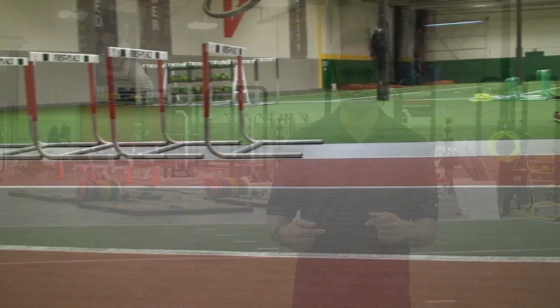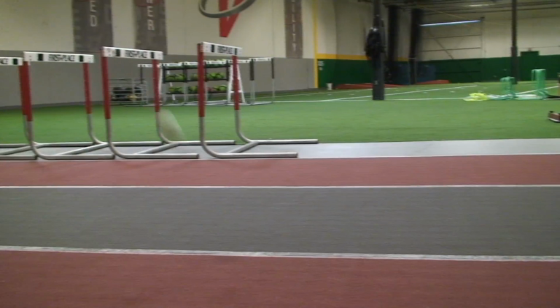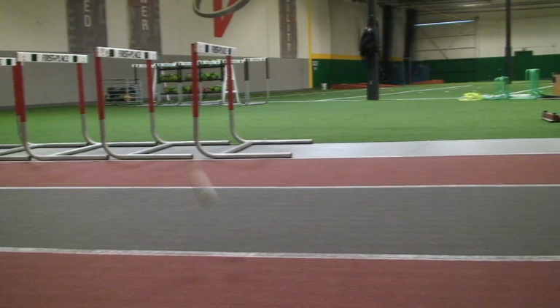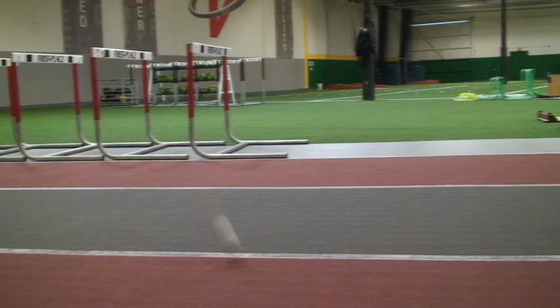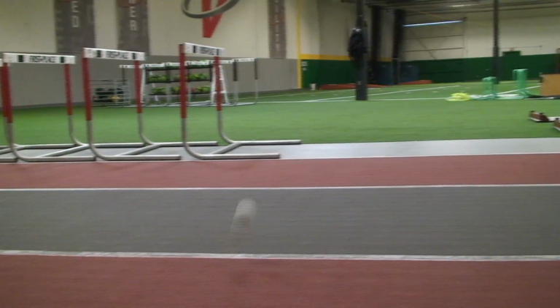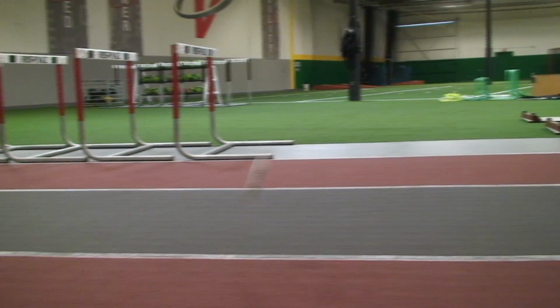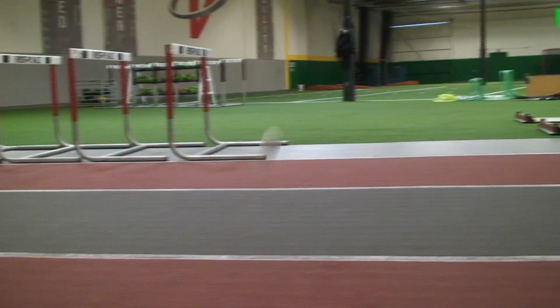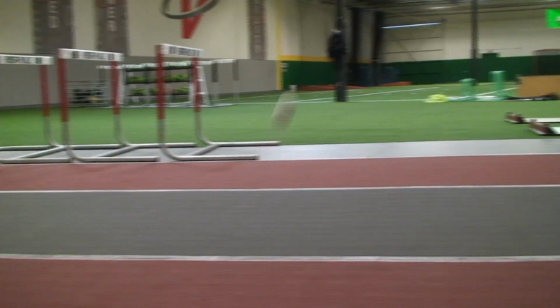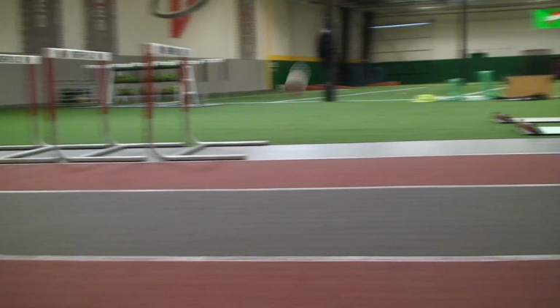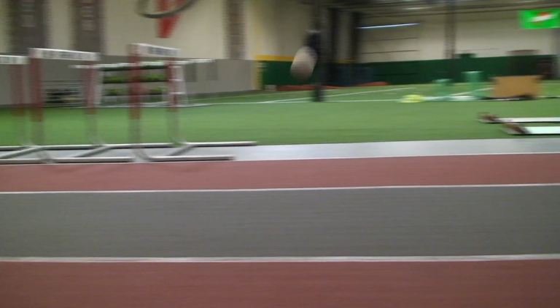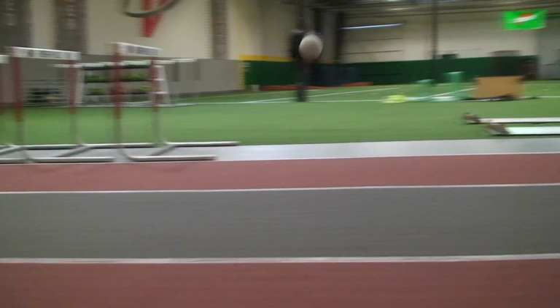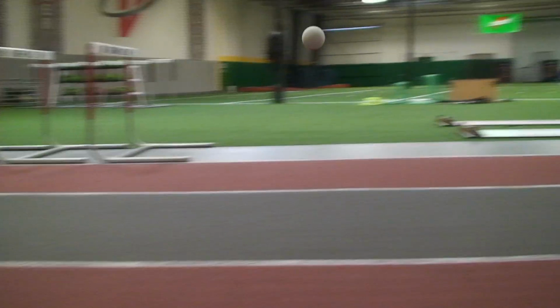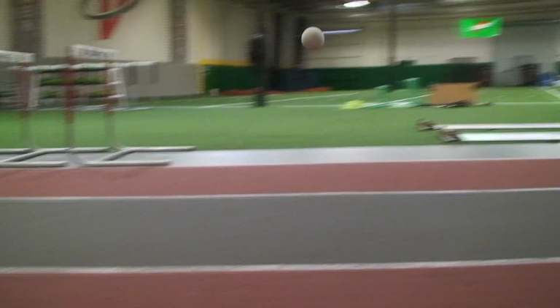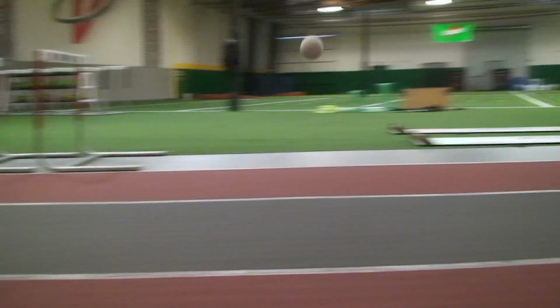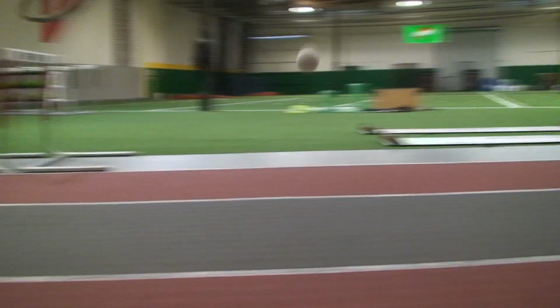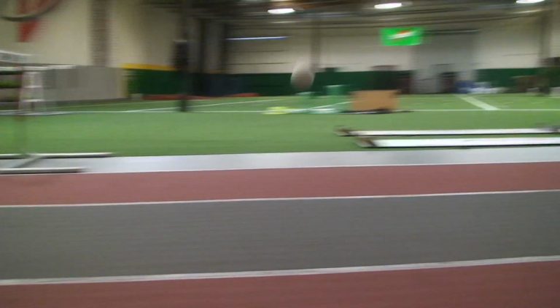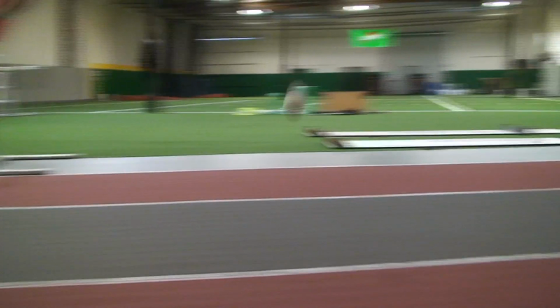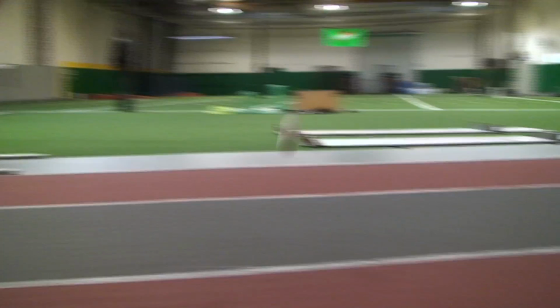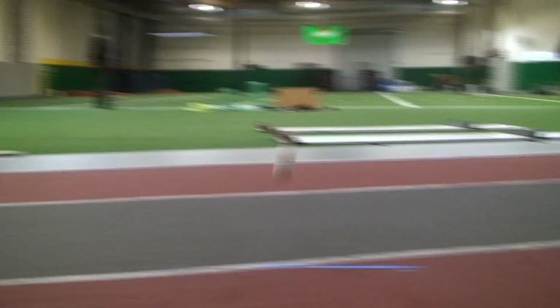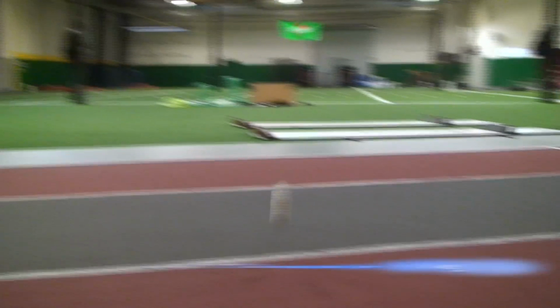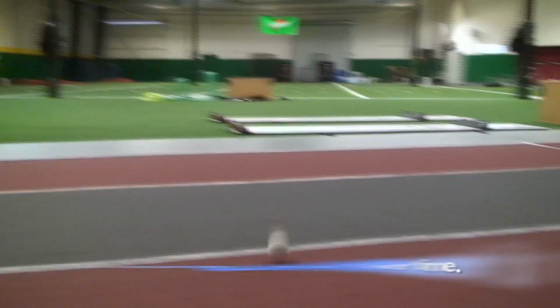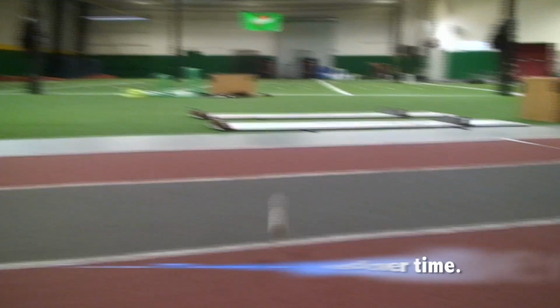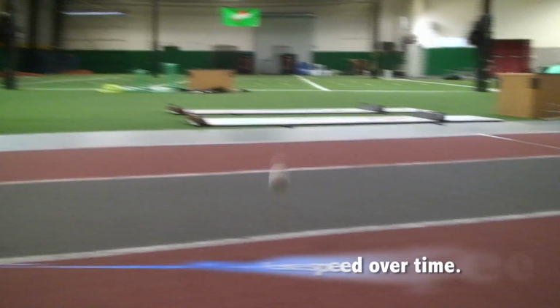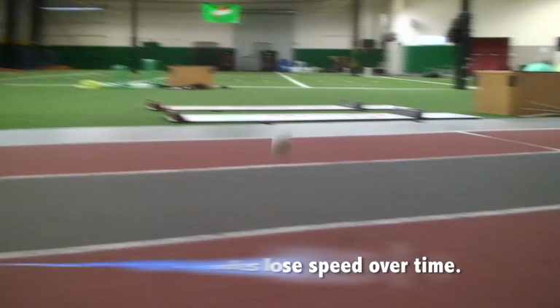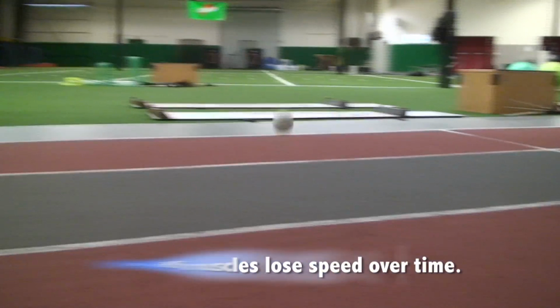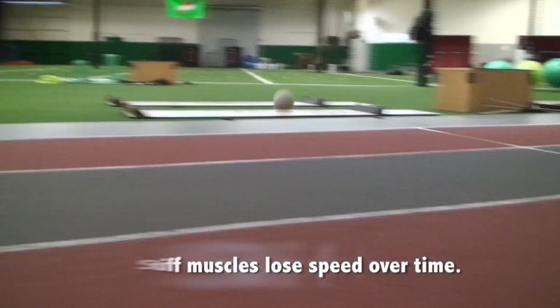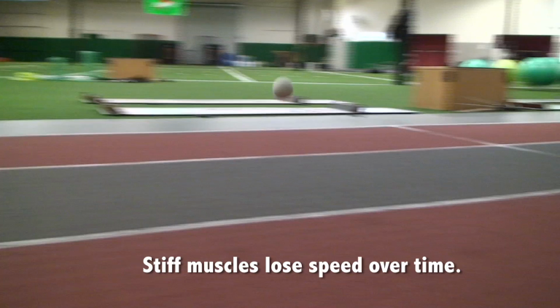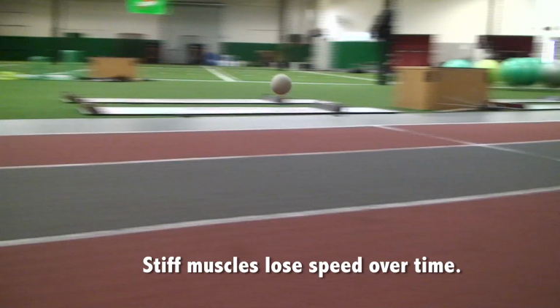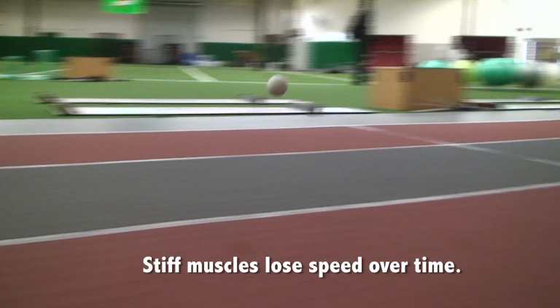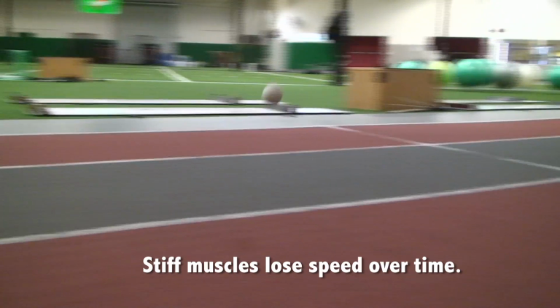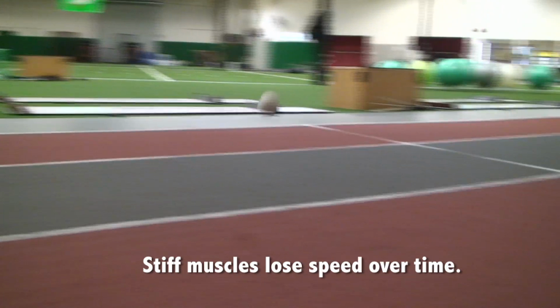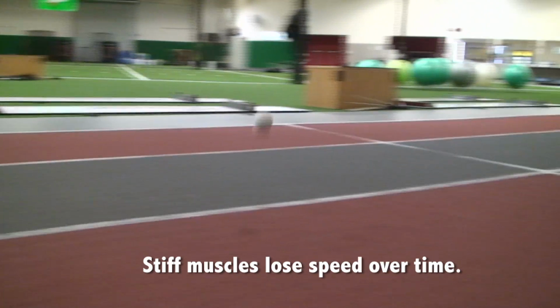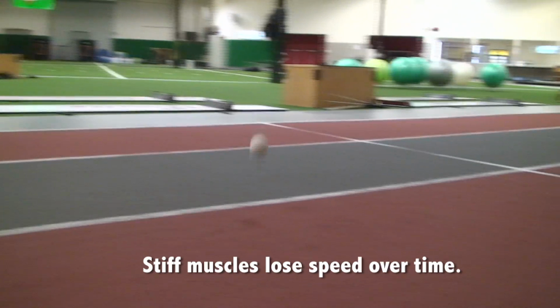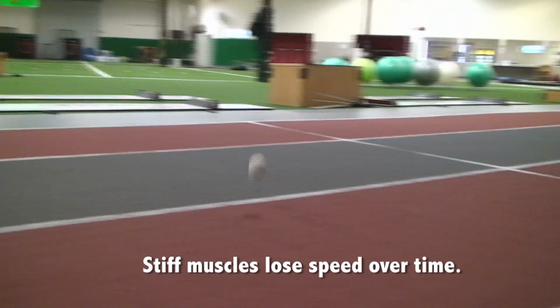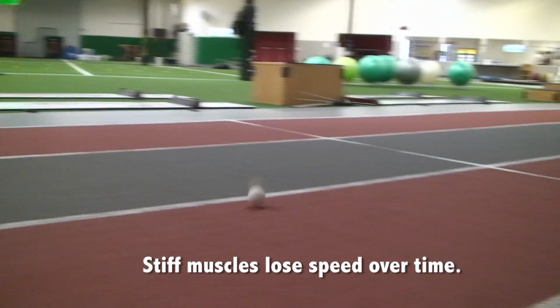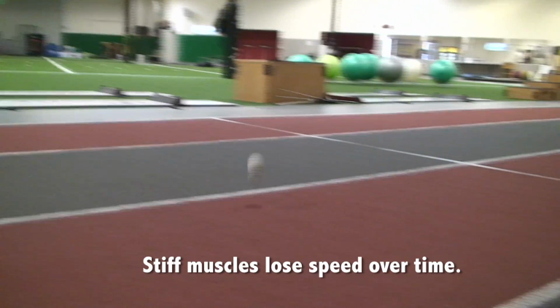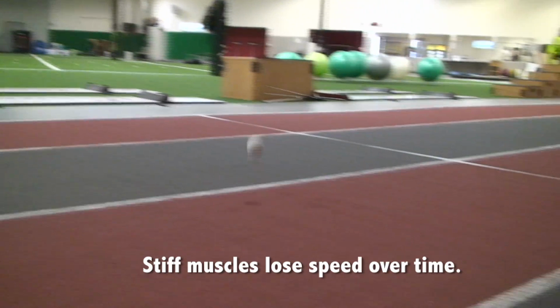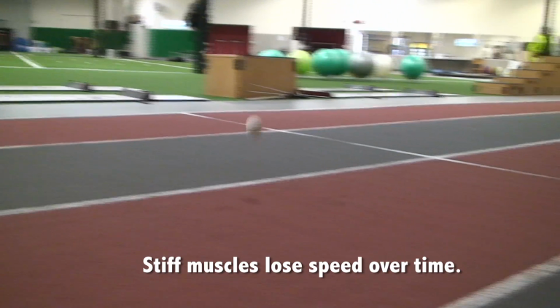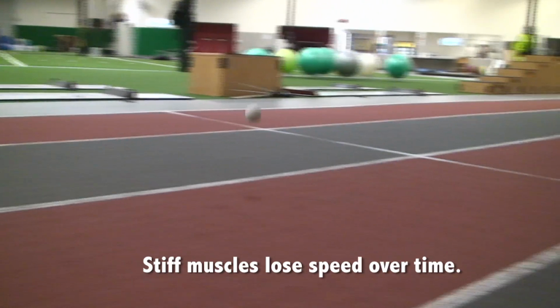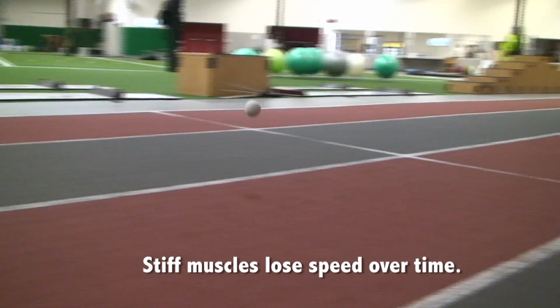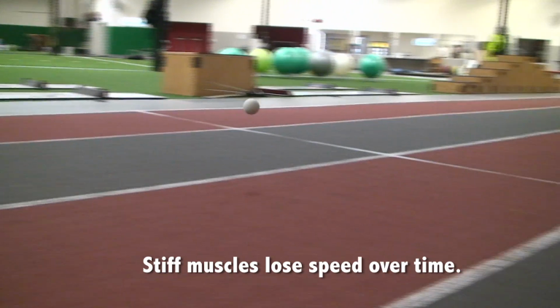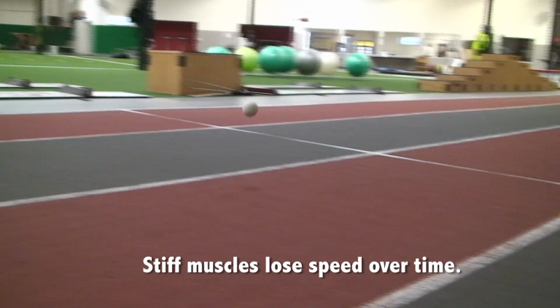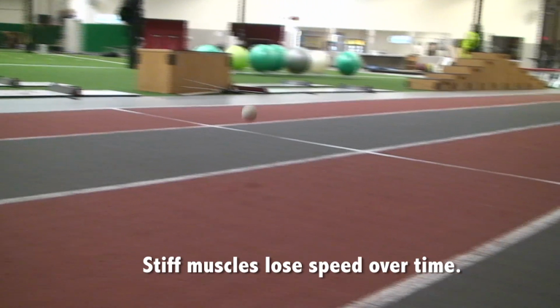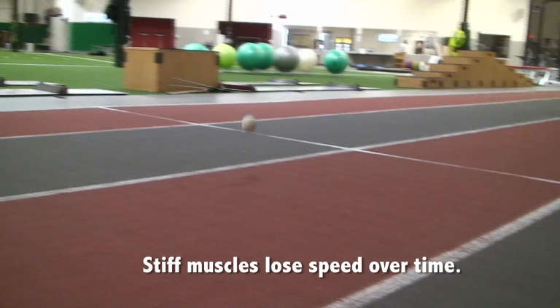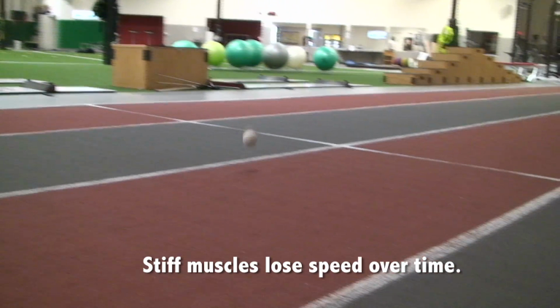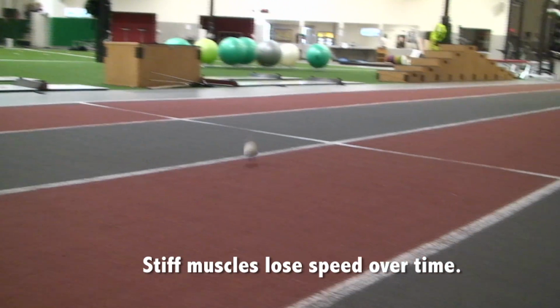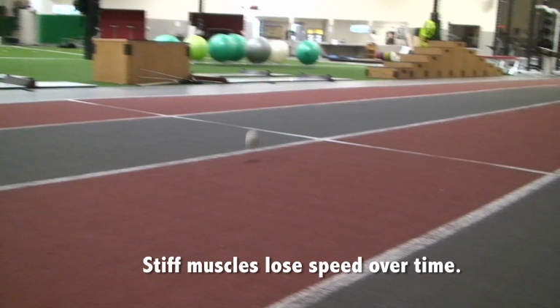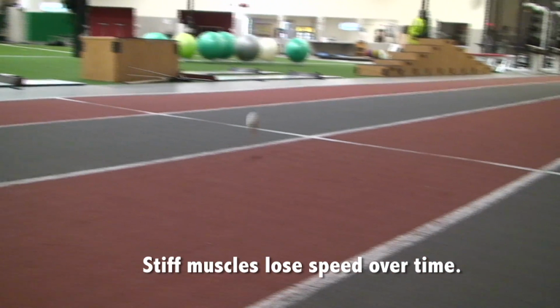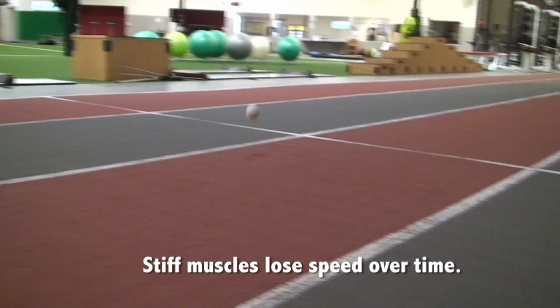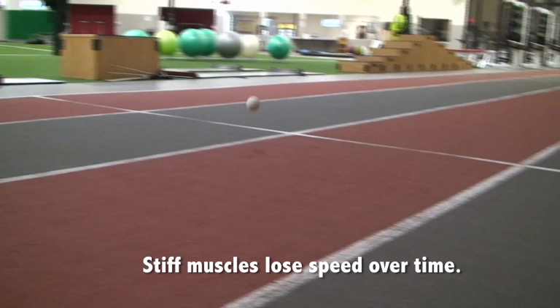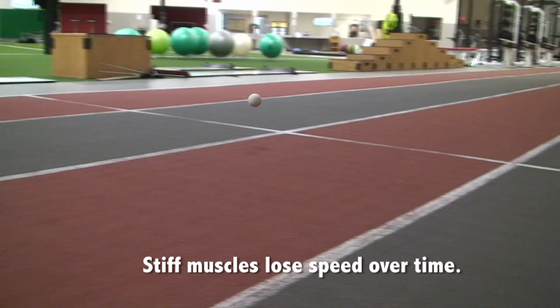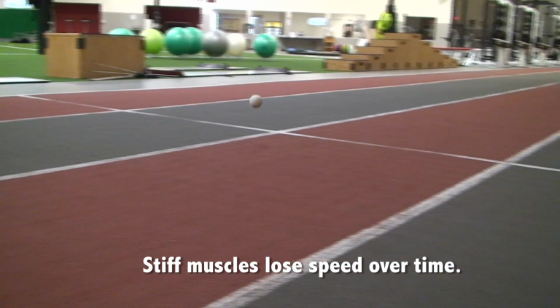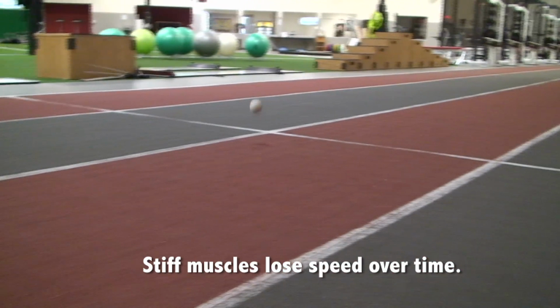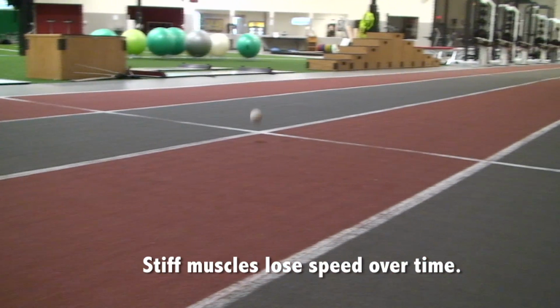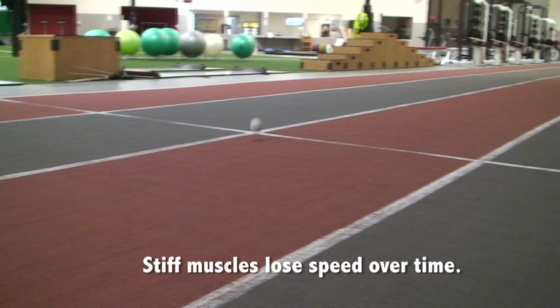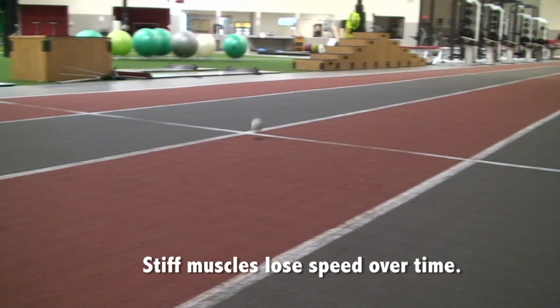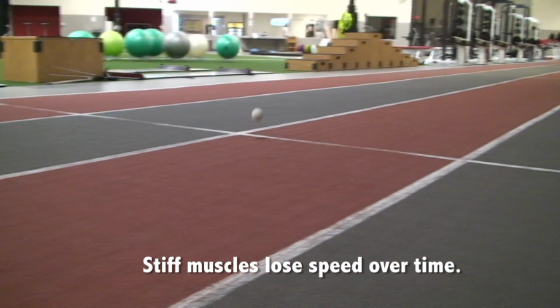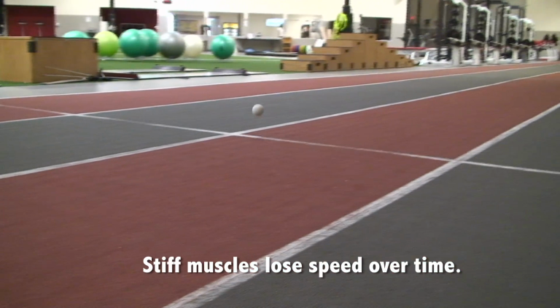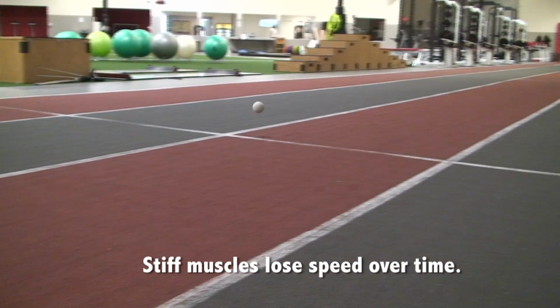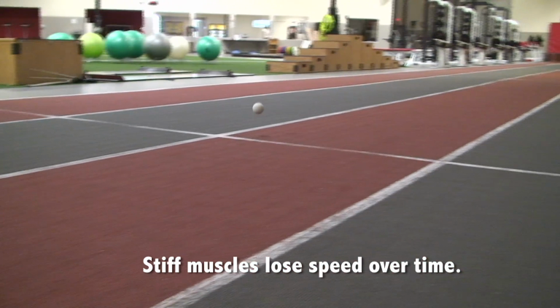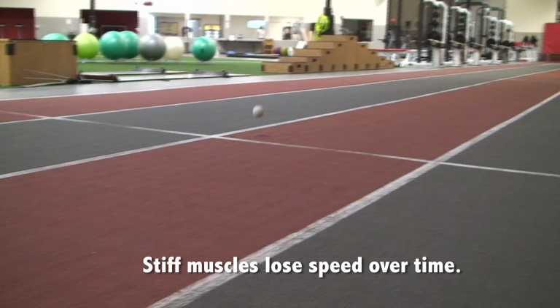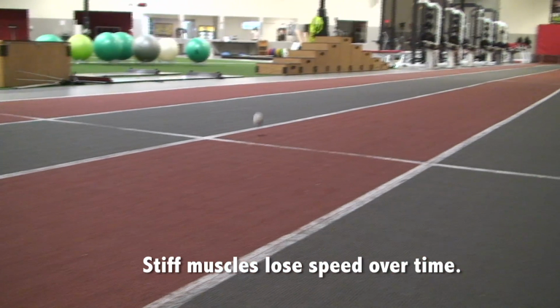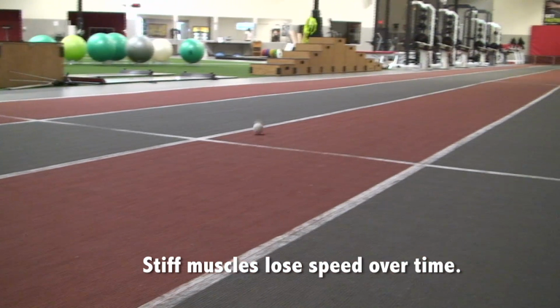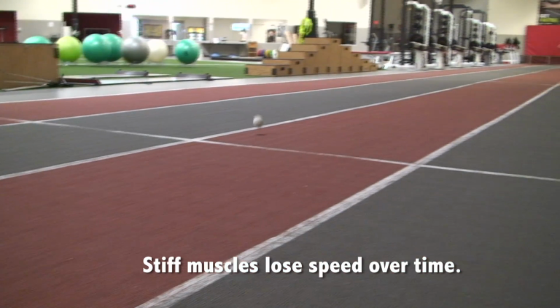Think of elastic muscles like a rubber ball bouncing down the track. The more elastic you are, the less bounce the ball loses as it goes.